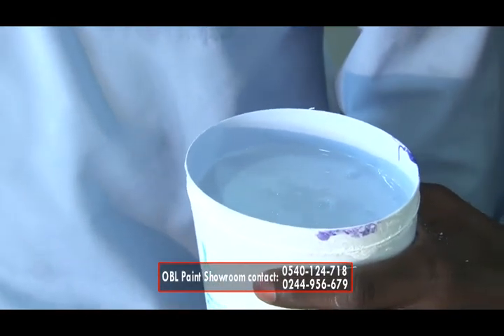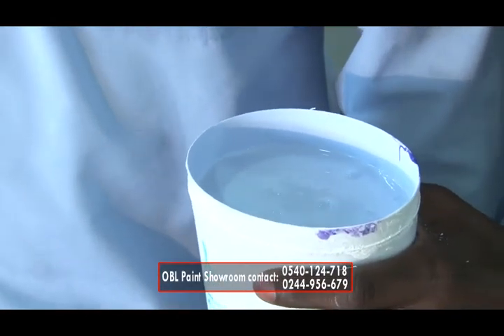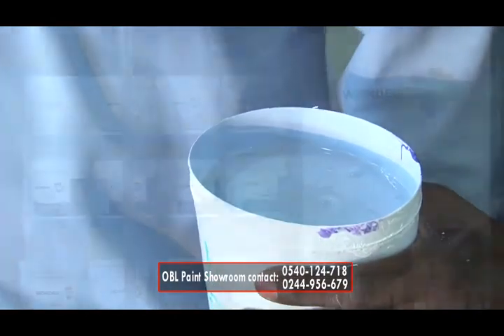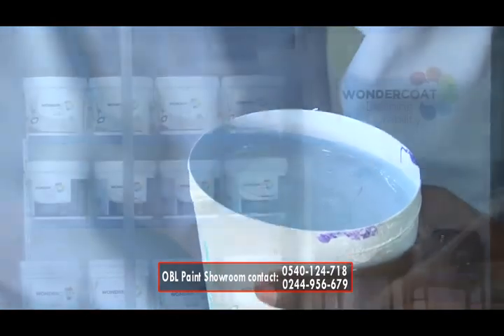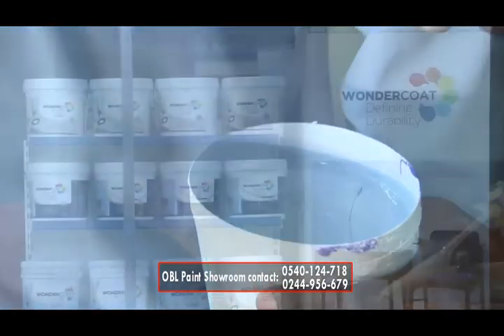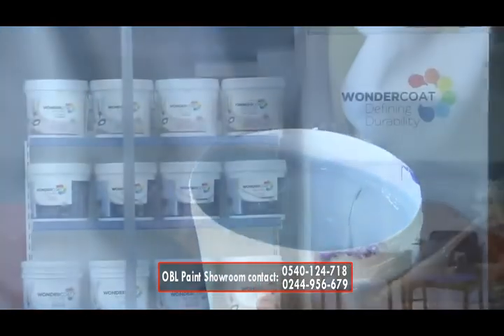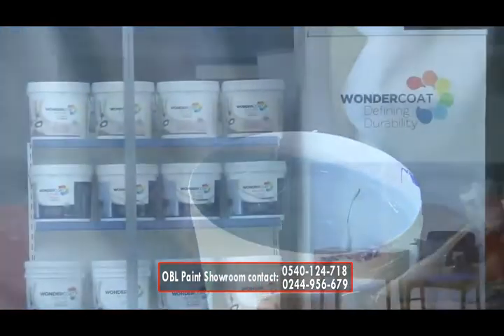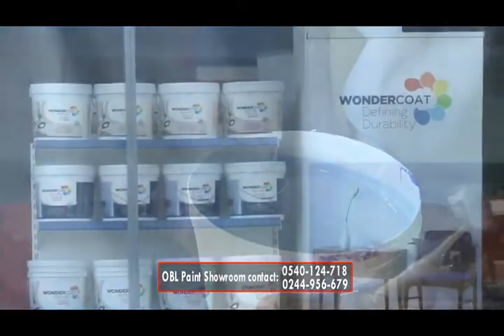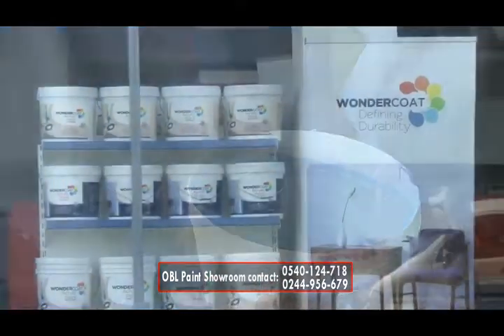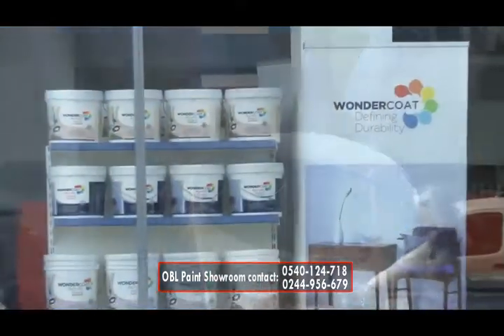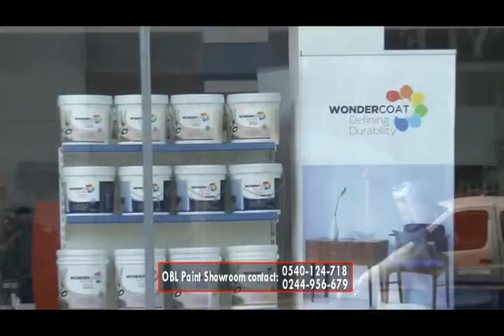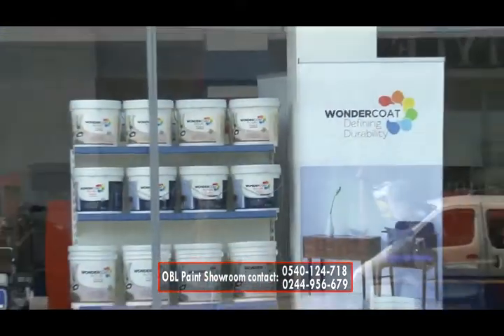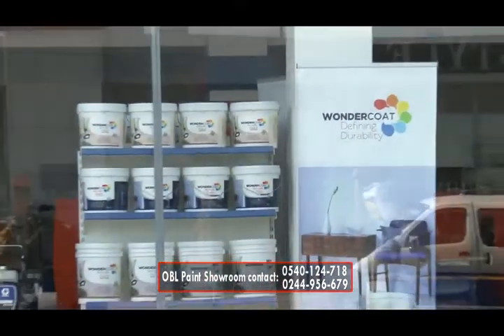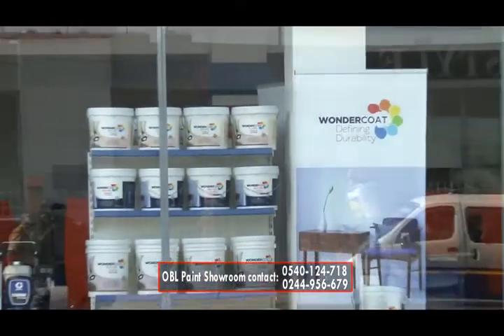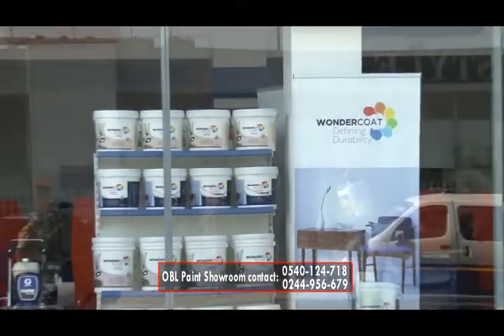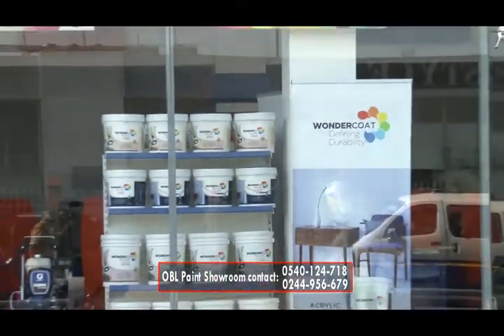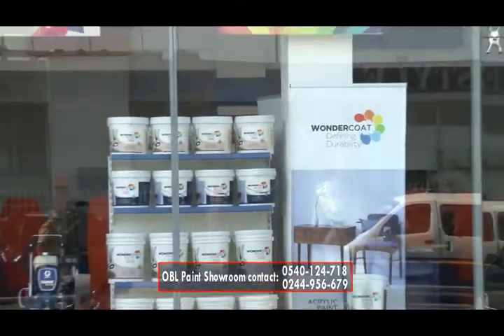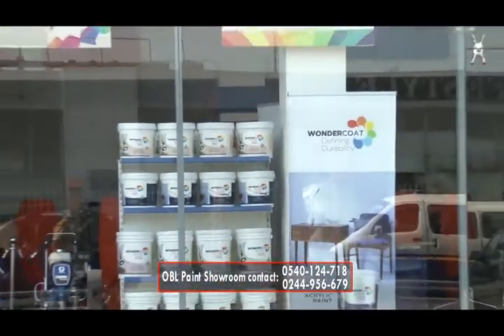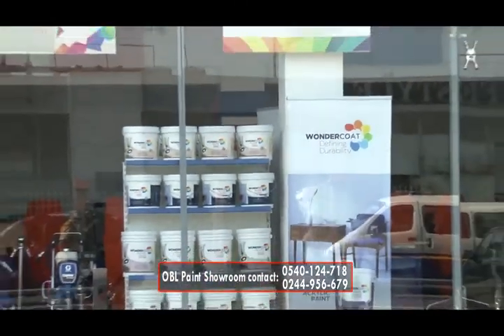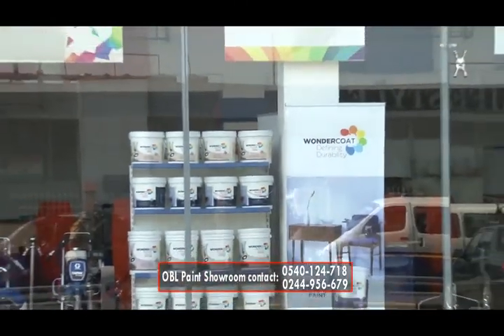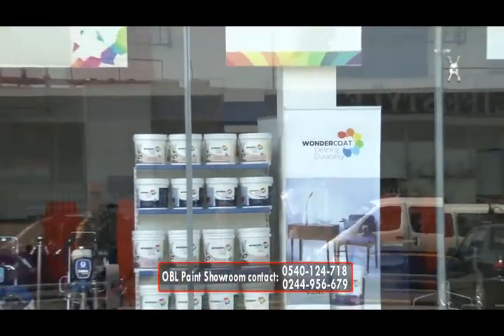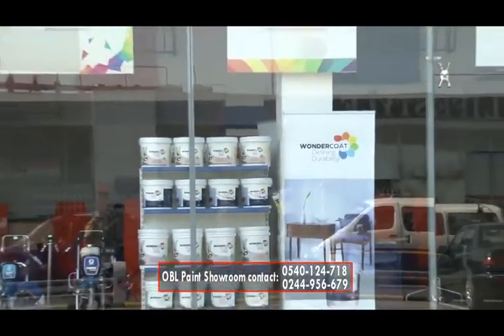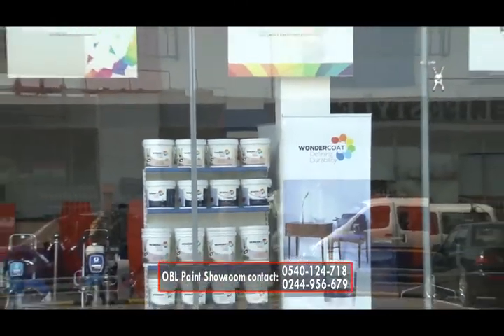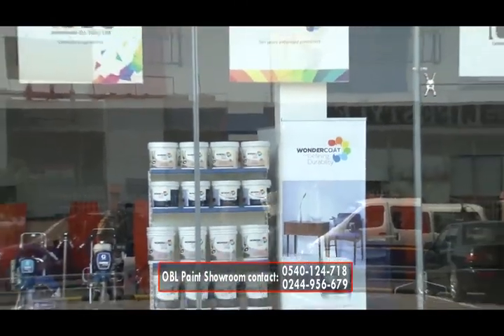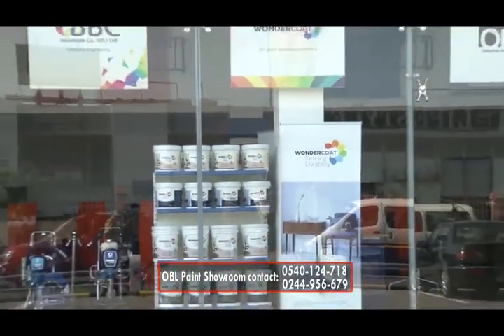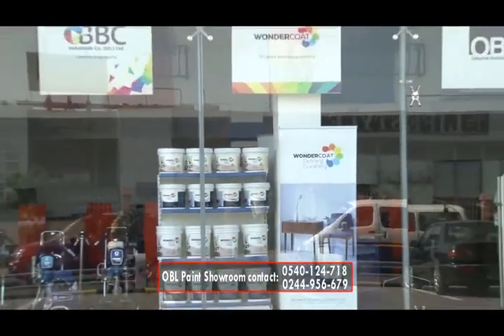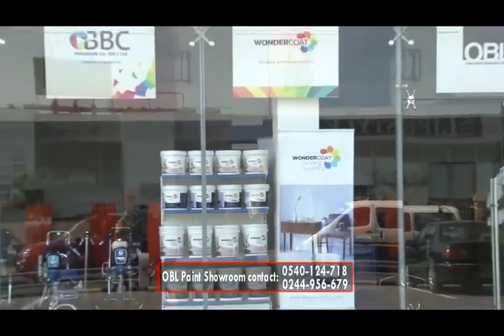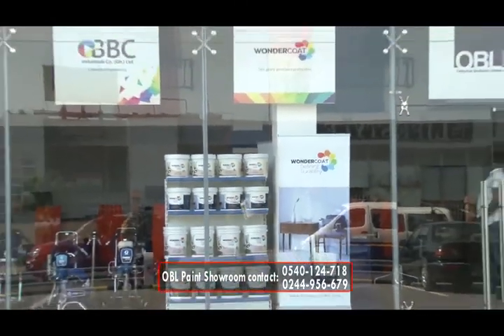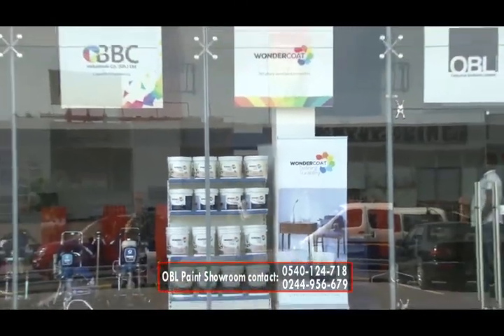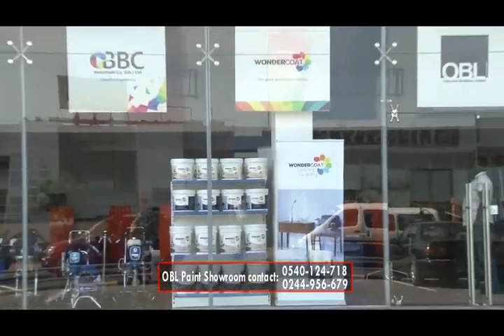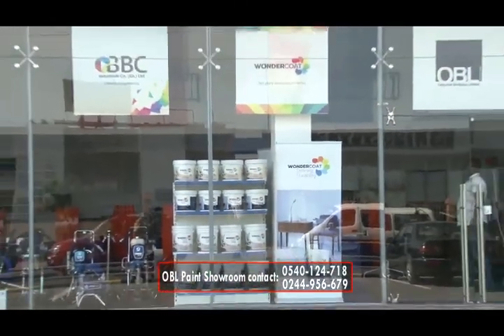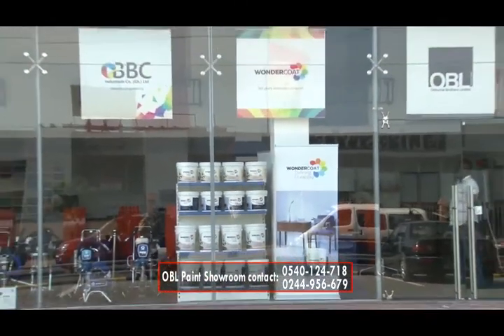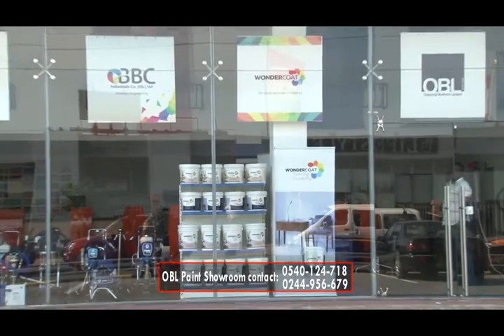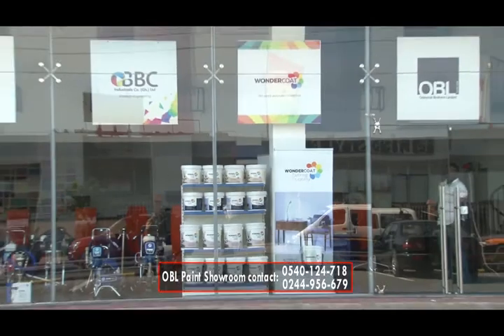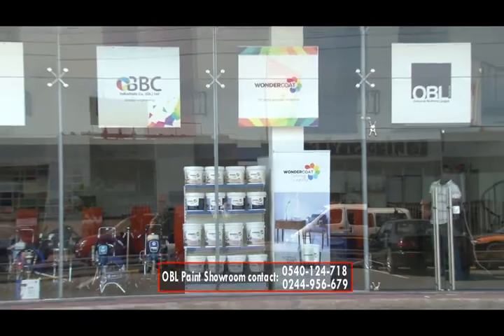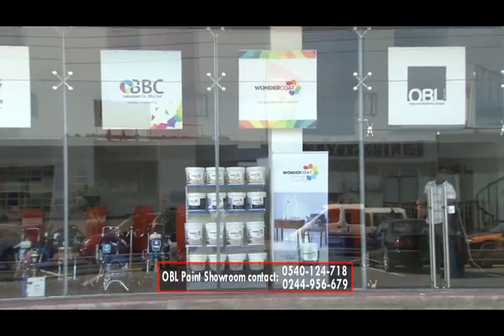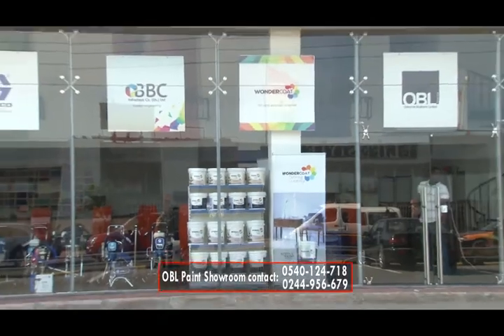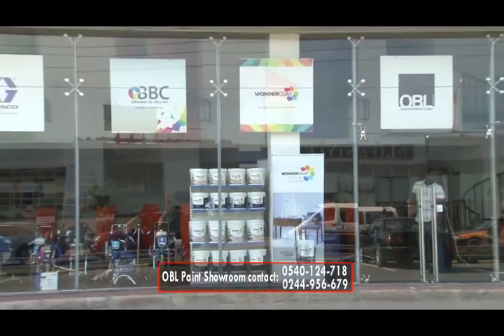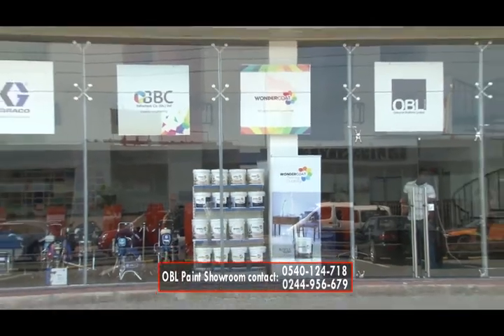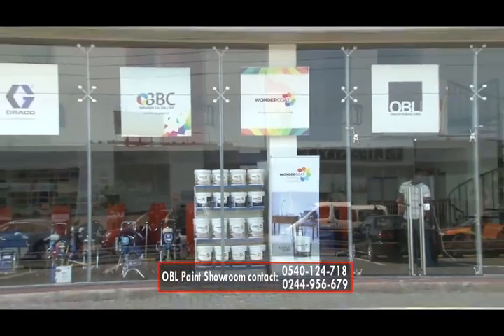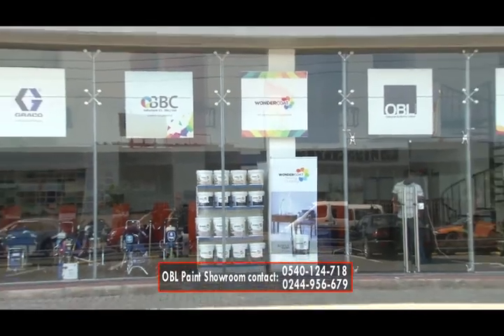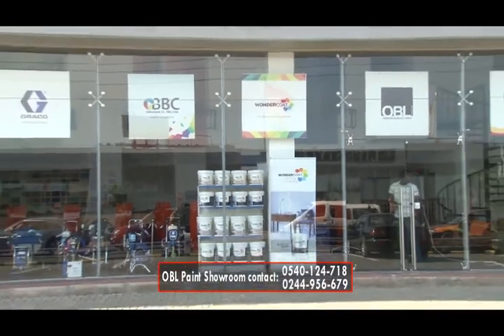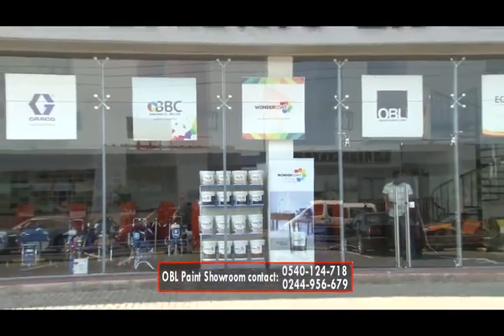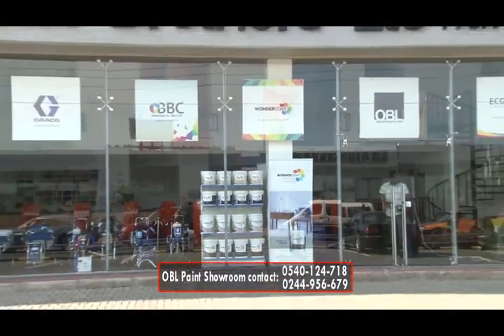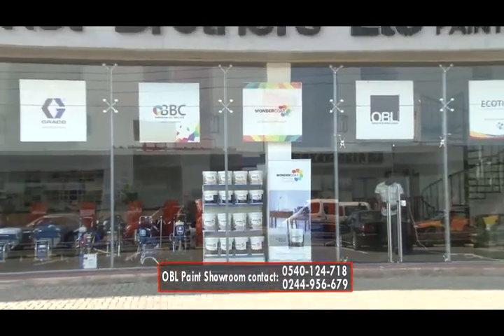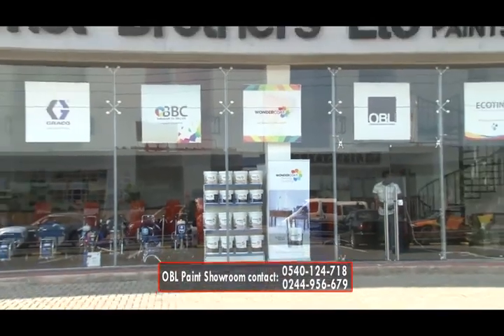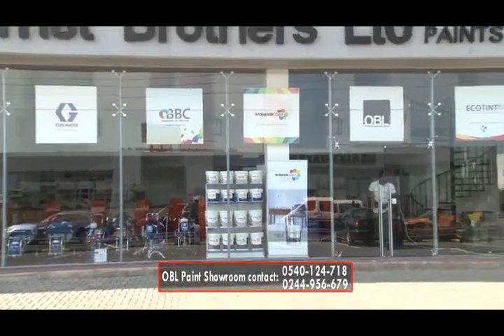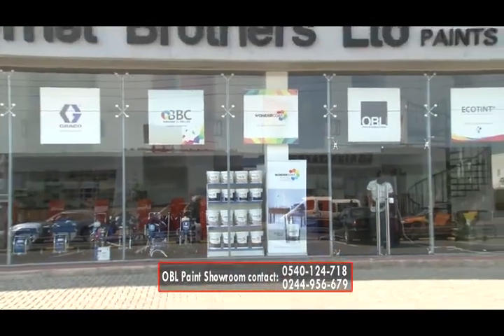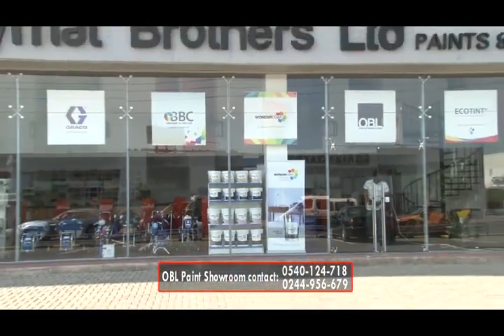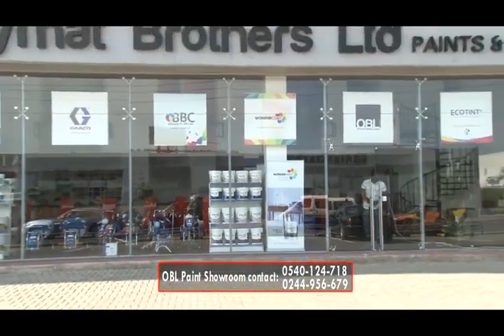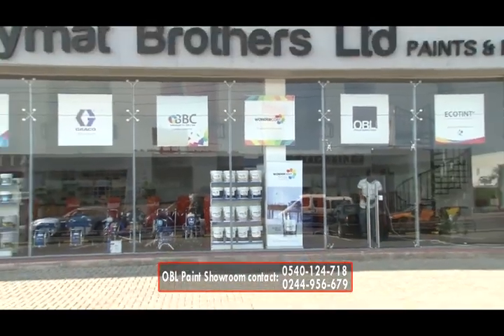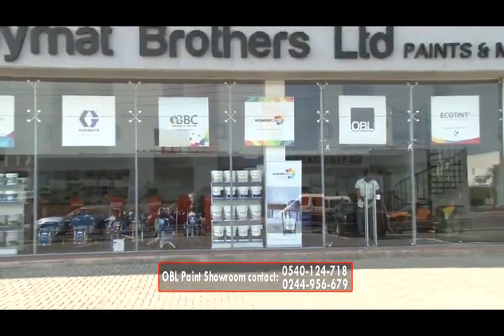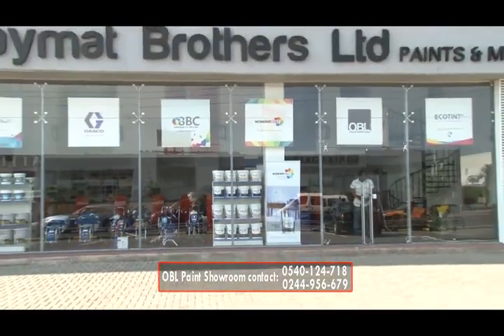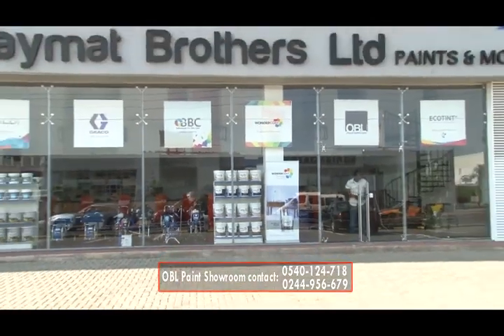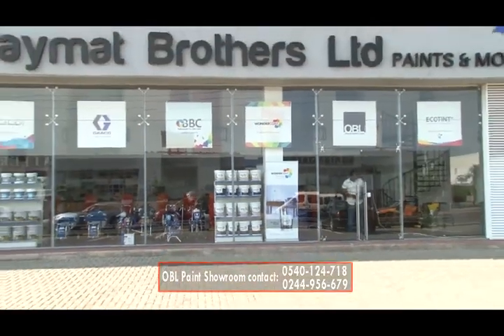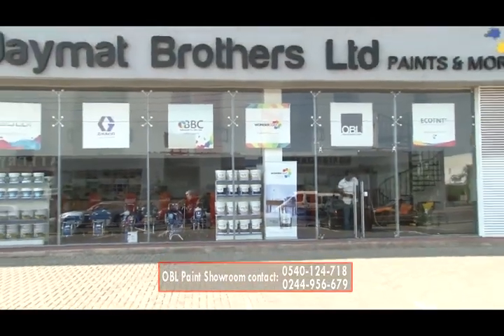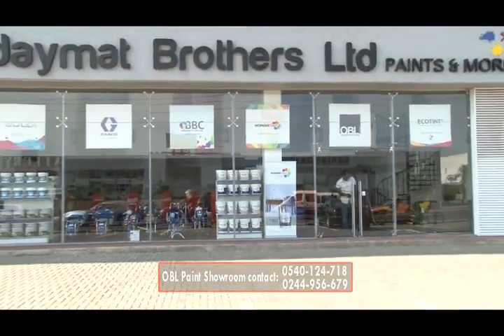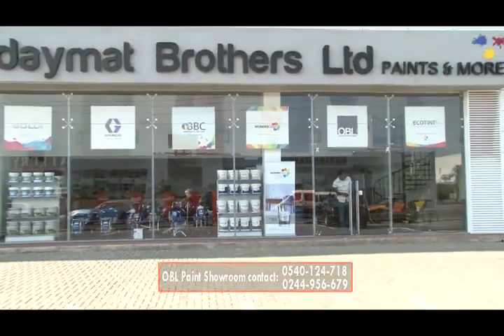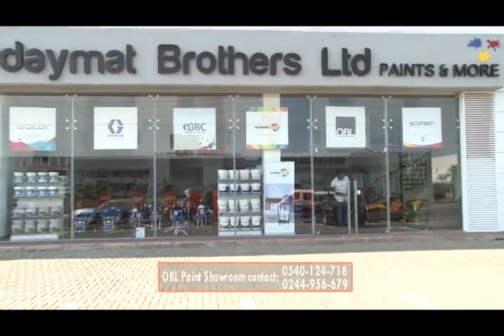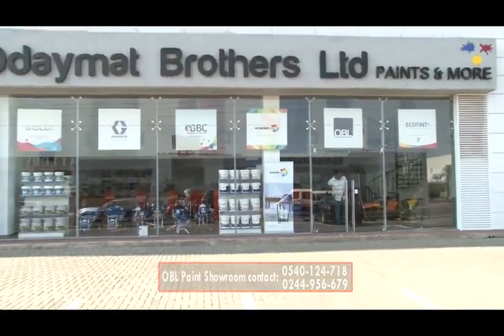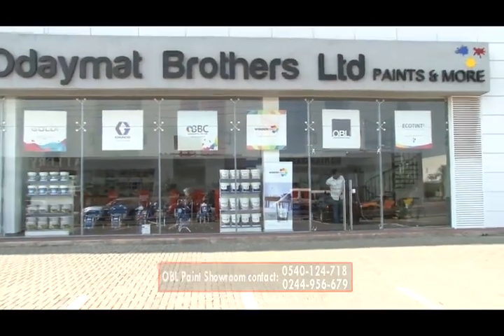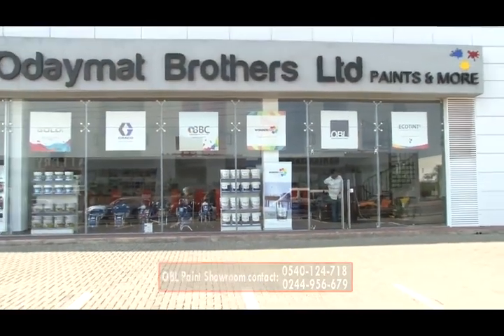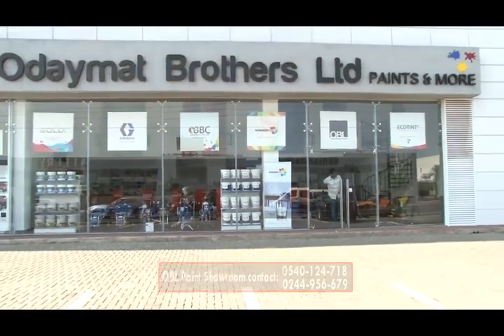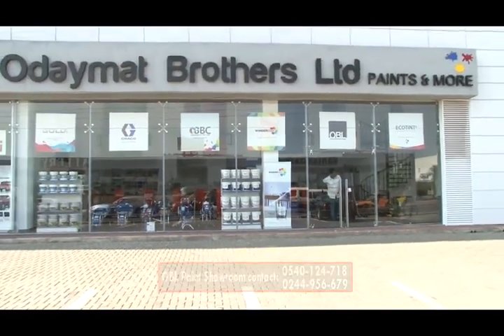As you can see, the color from the shirt is the same as produced by the computerized color mixing machine. For our customers that have painting needs, this Spintex Showroom is open for you. Thank you.